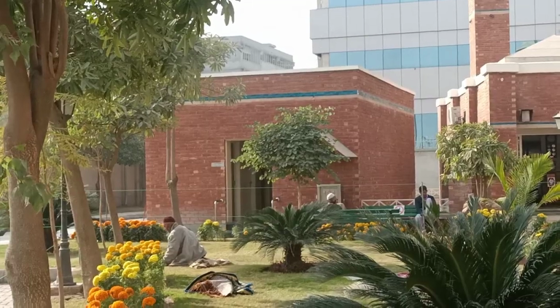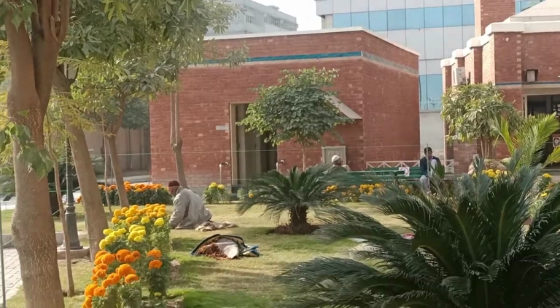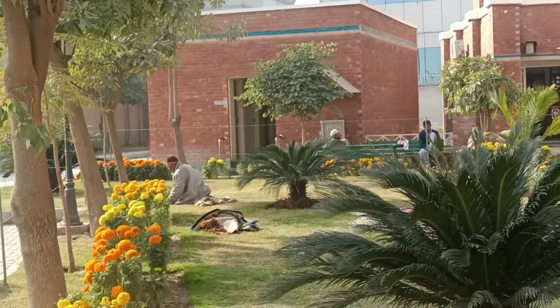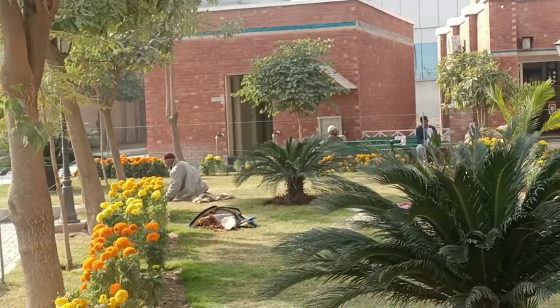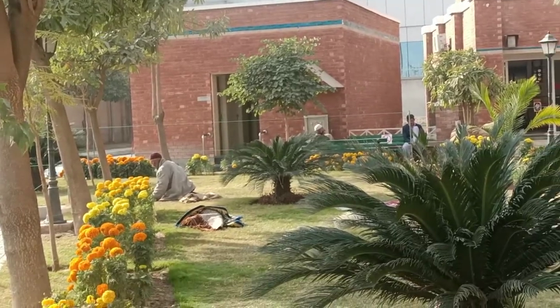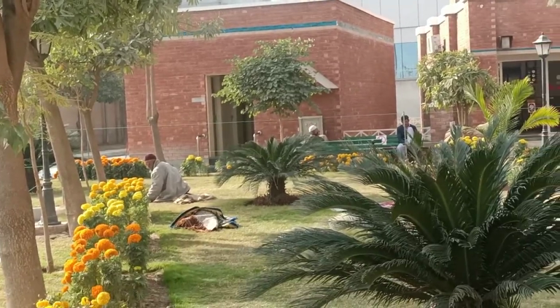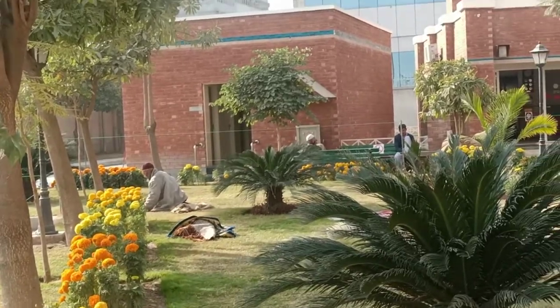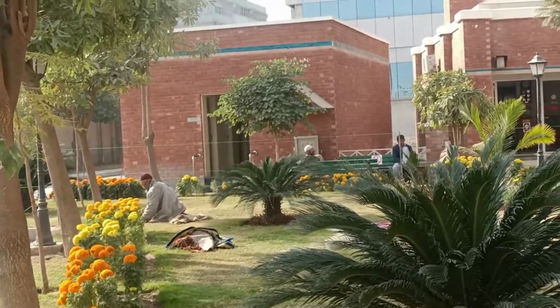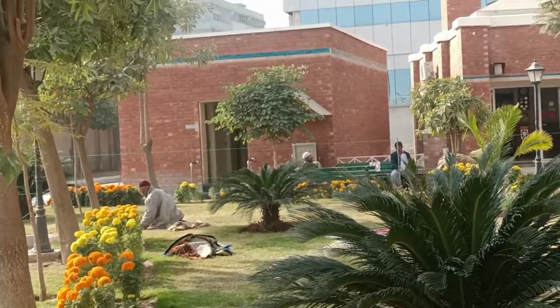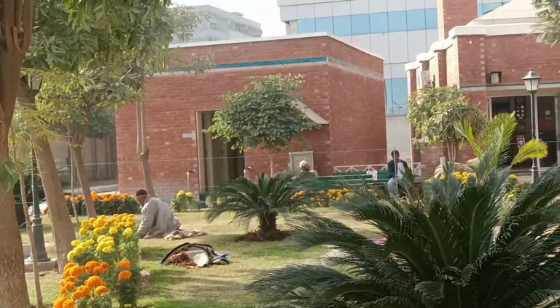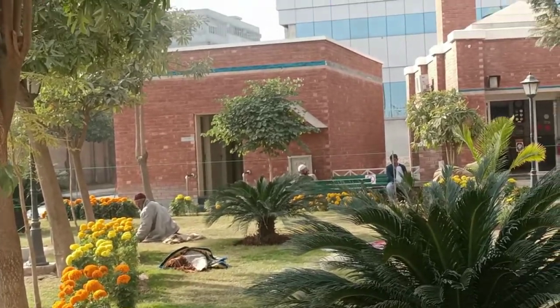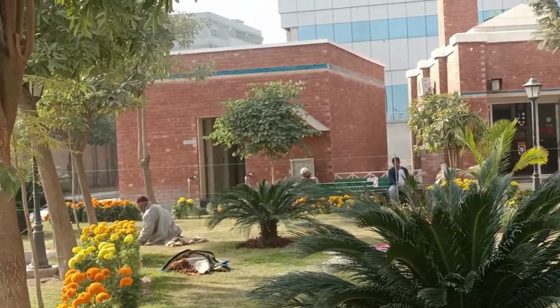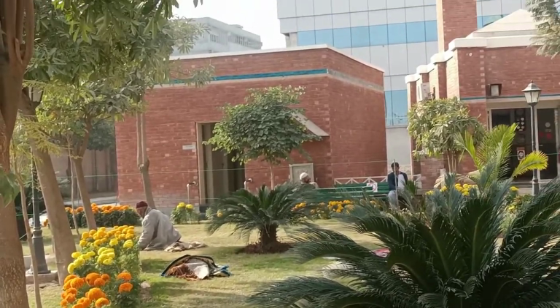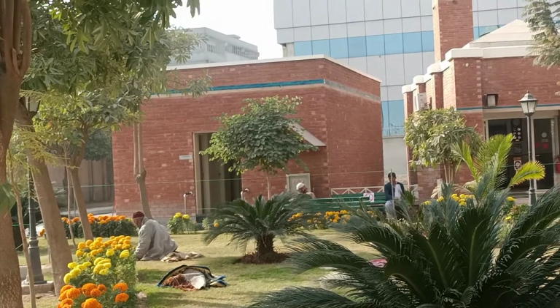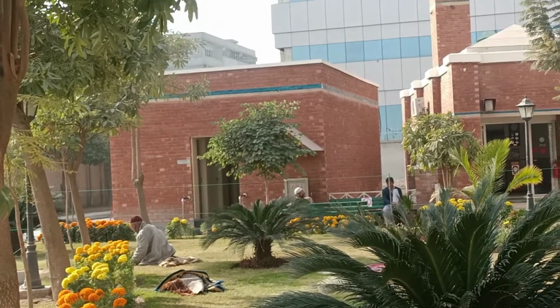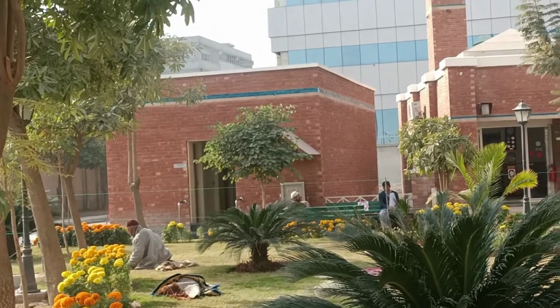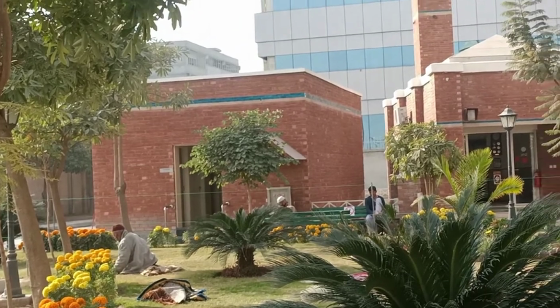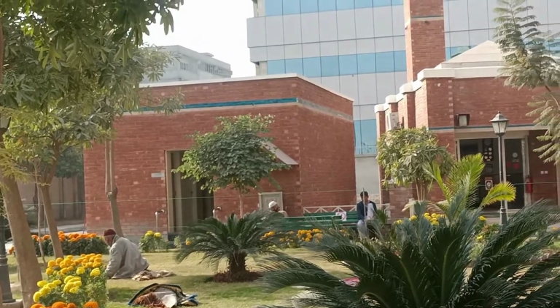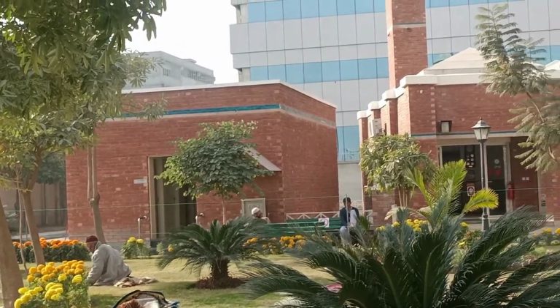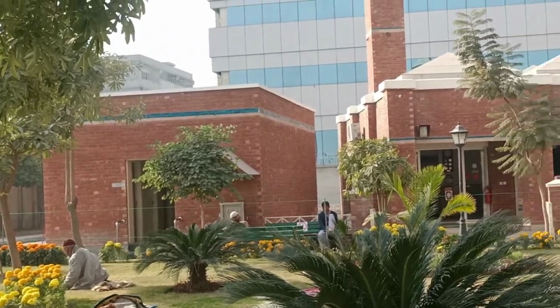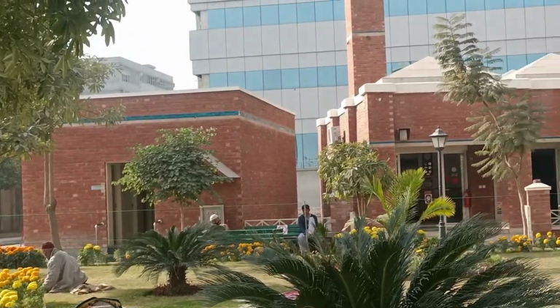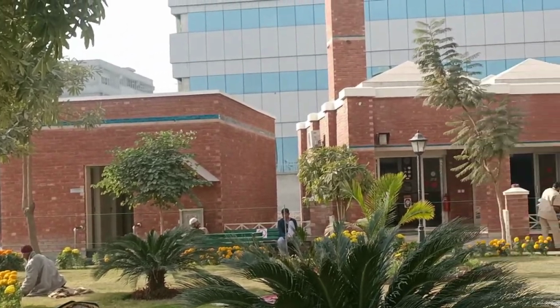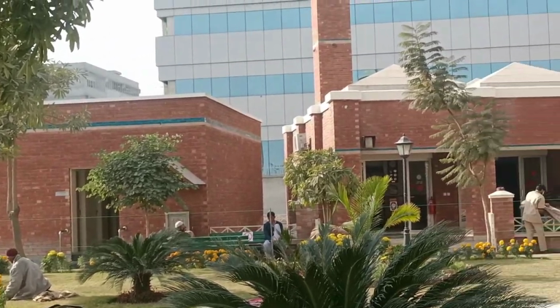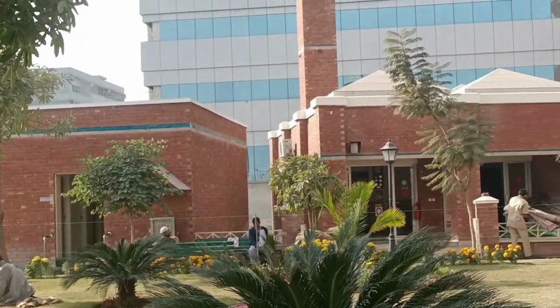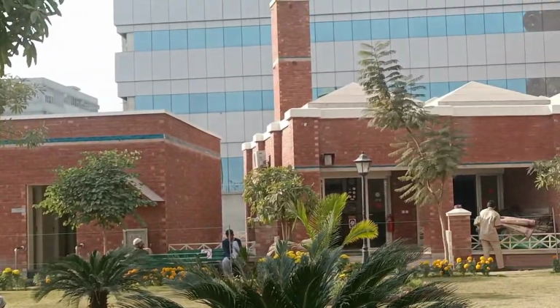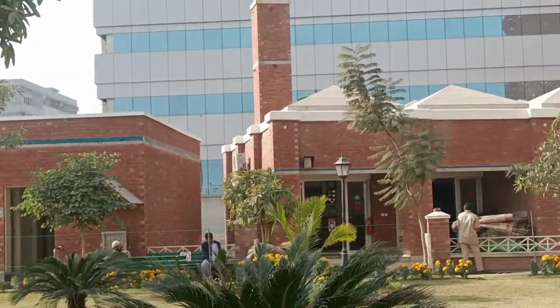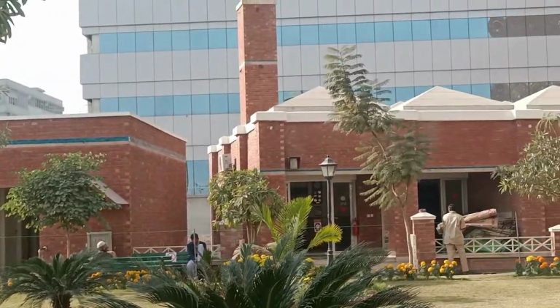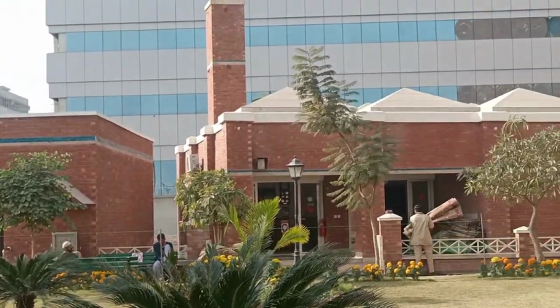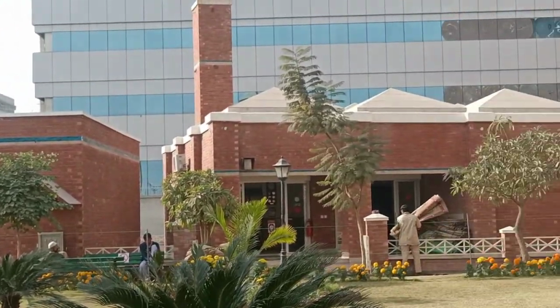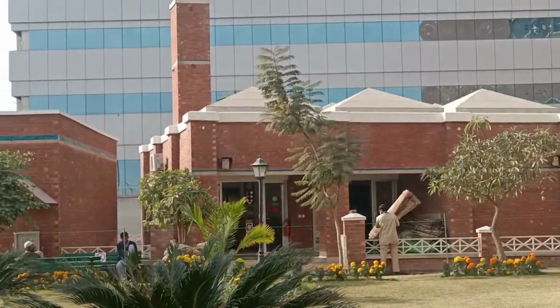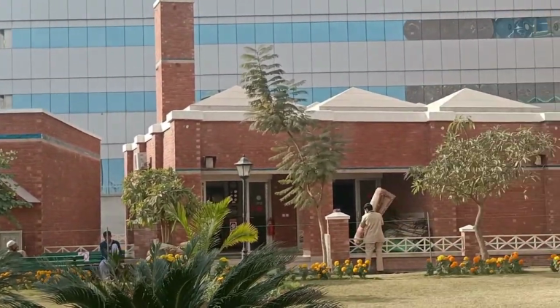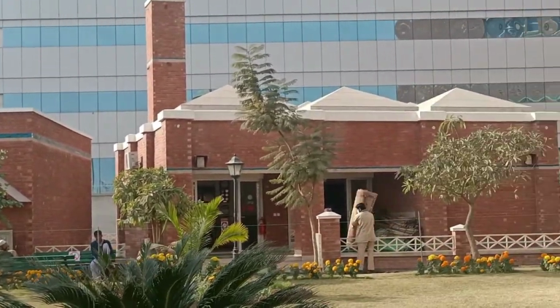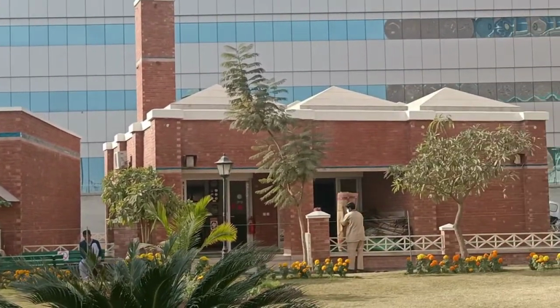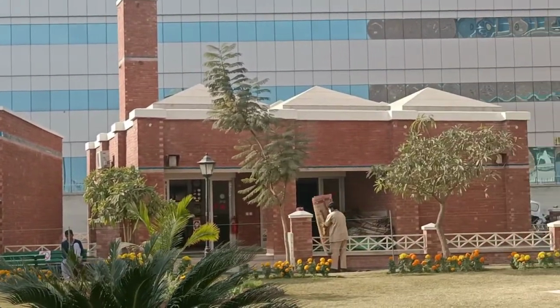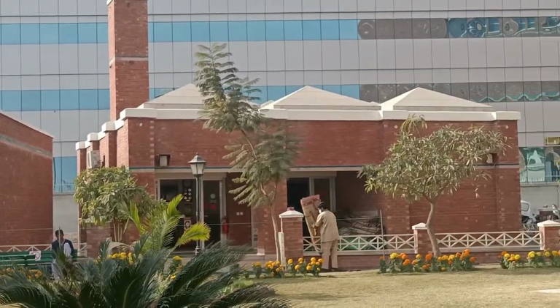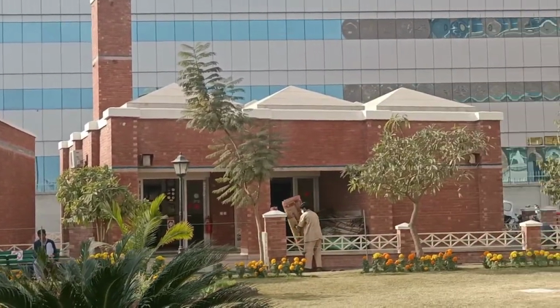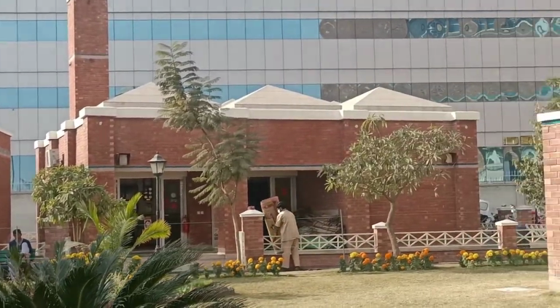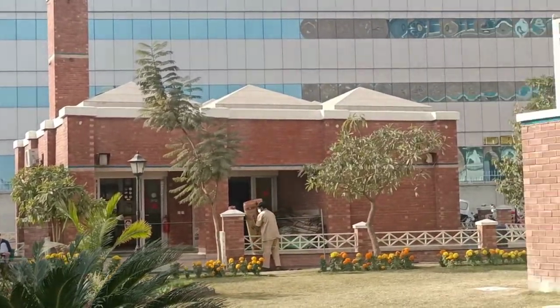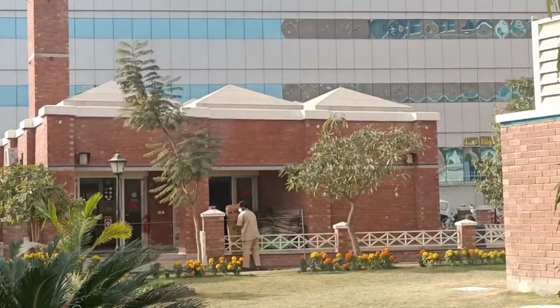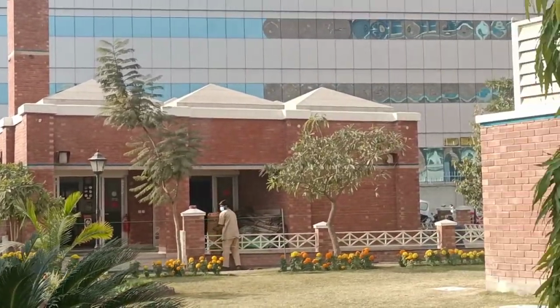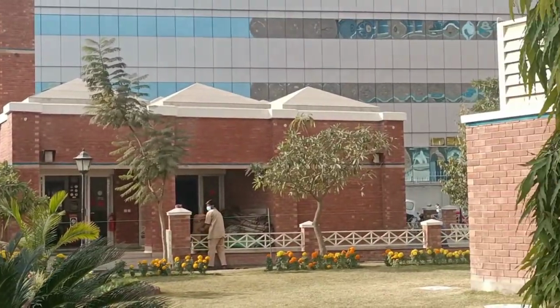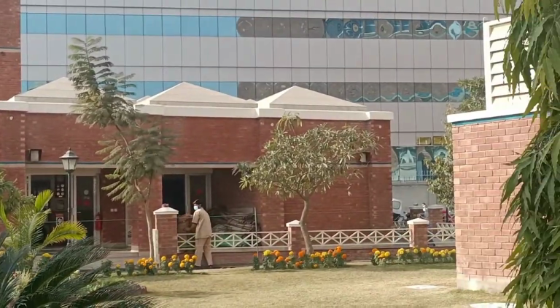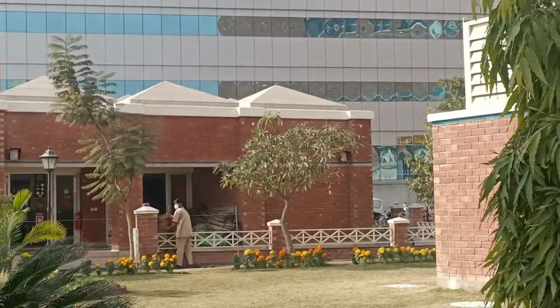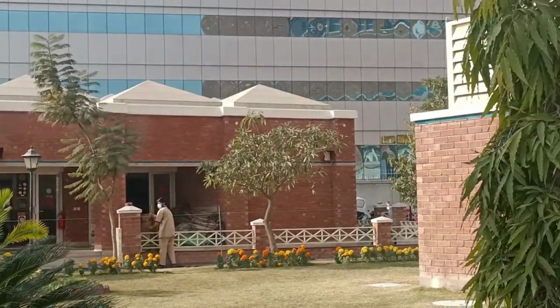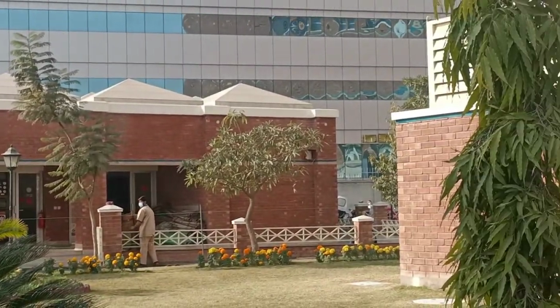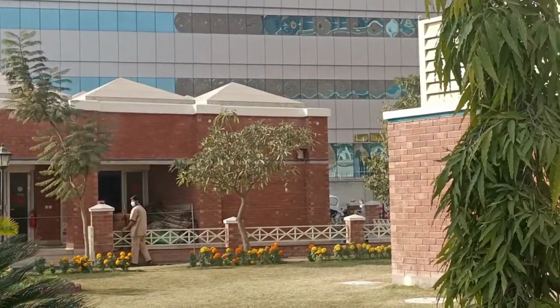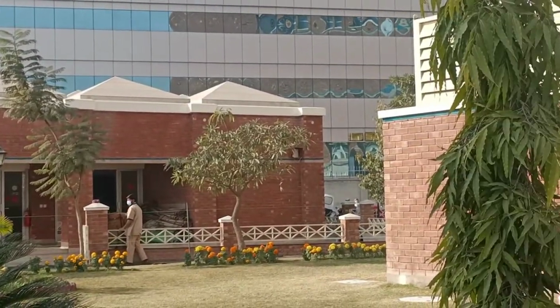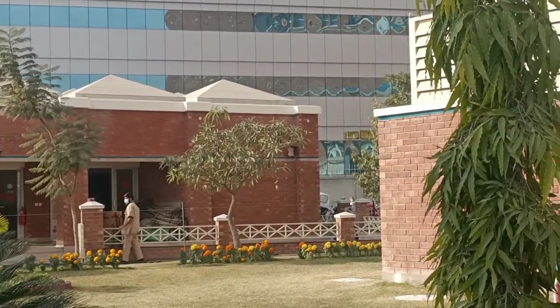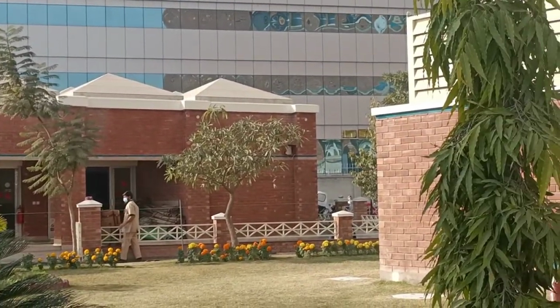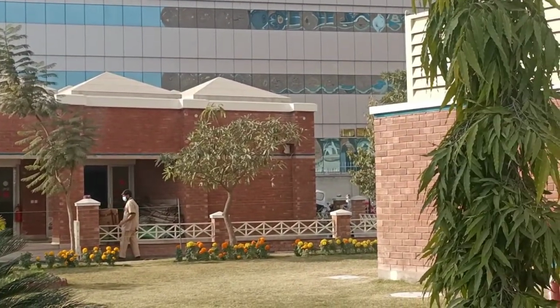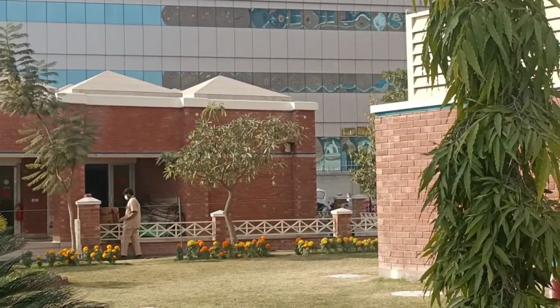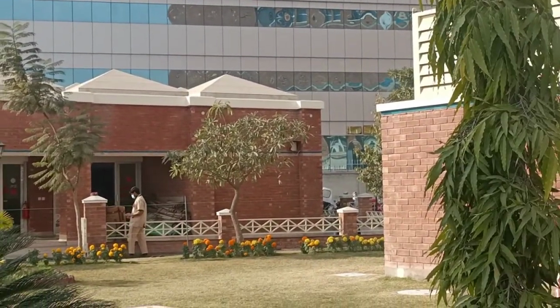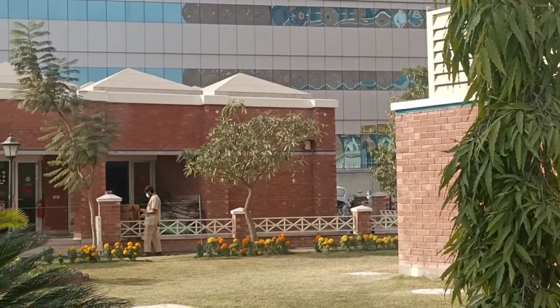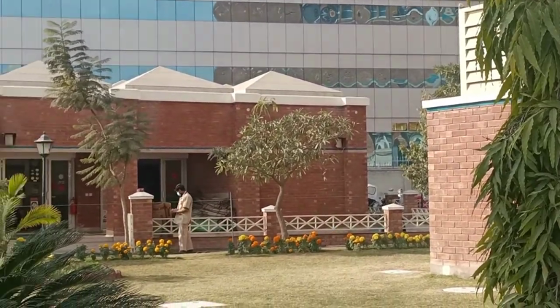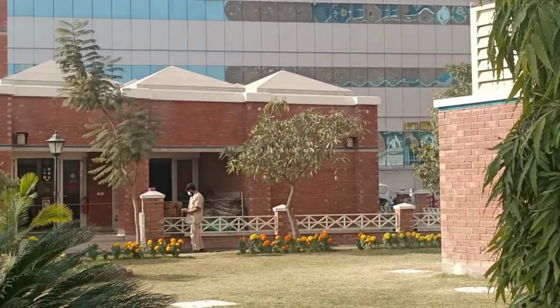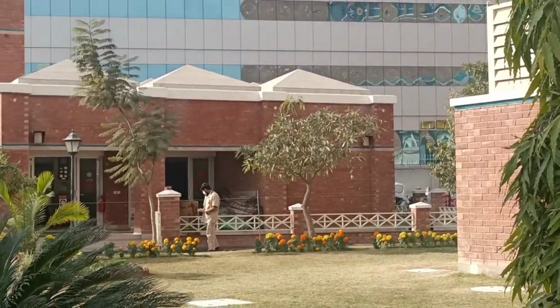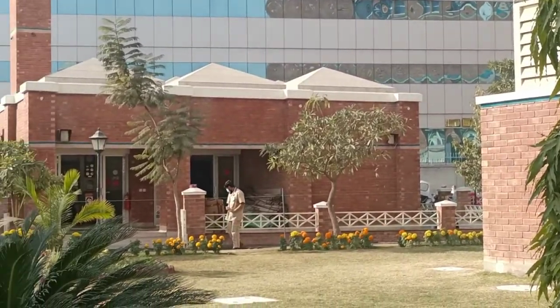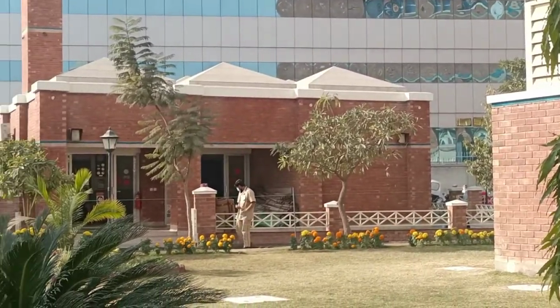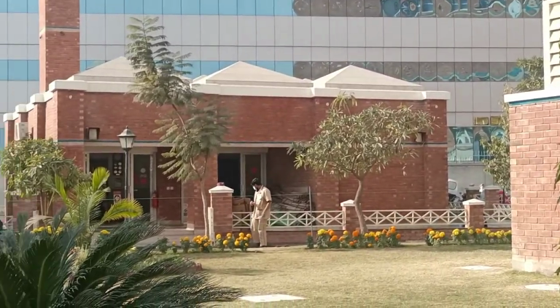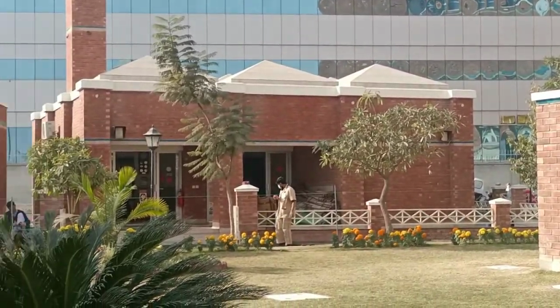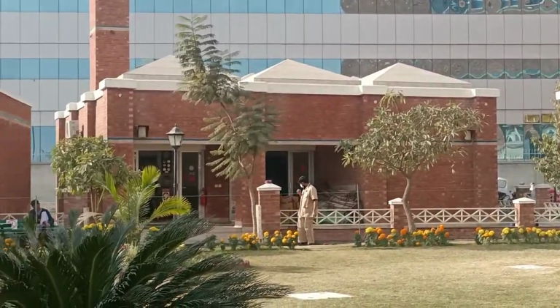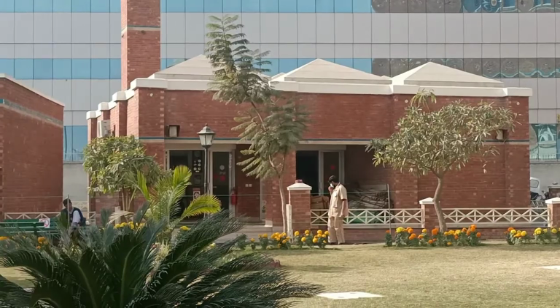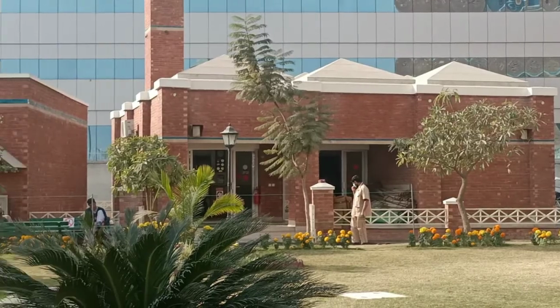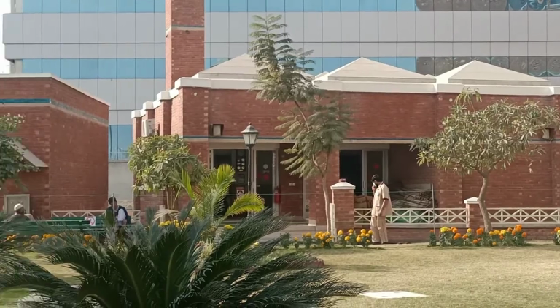This is the prayer area — it's basically the mosque. They have separate sections for both women and men.